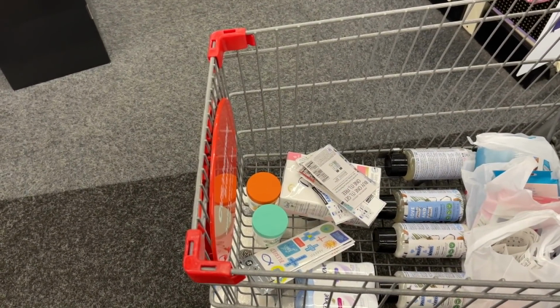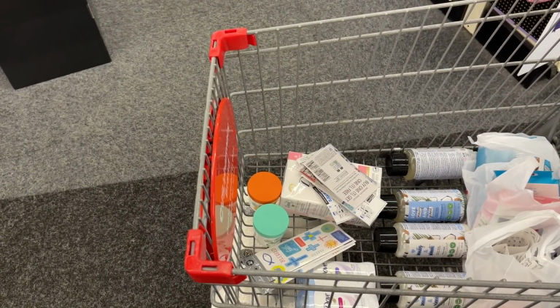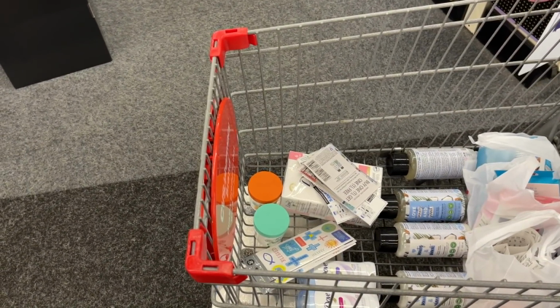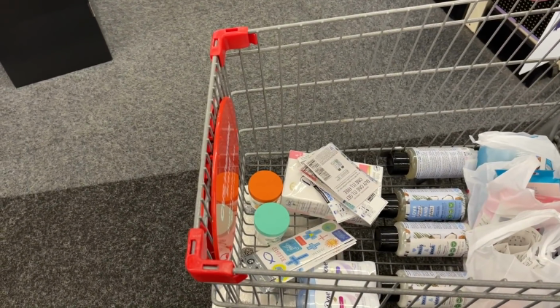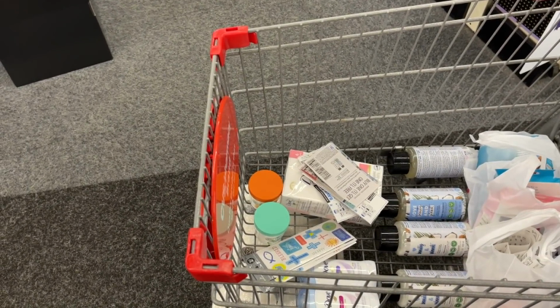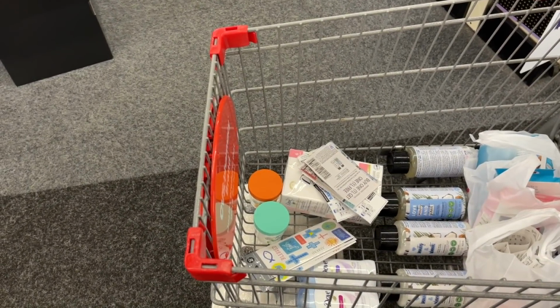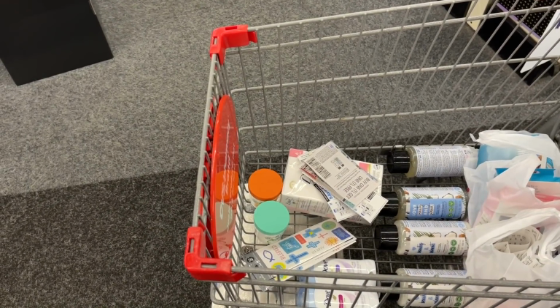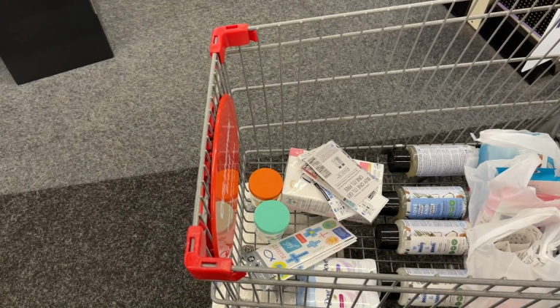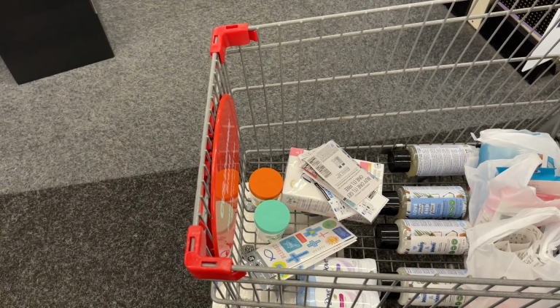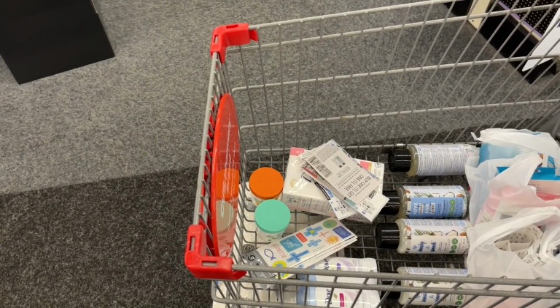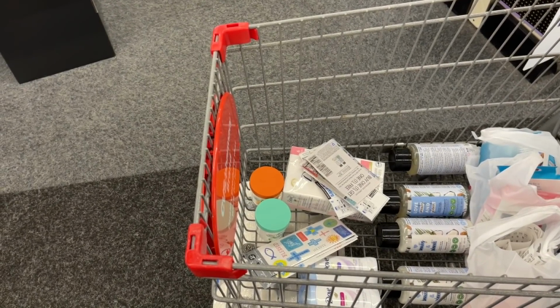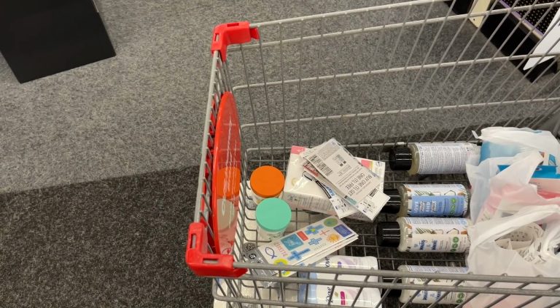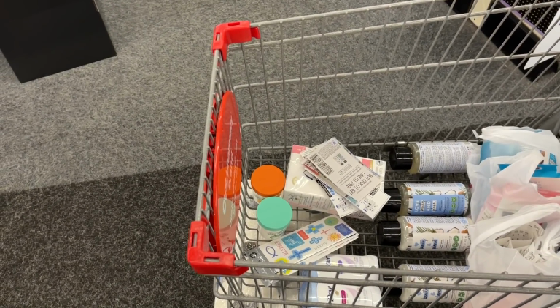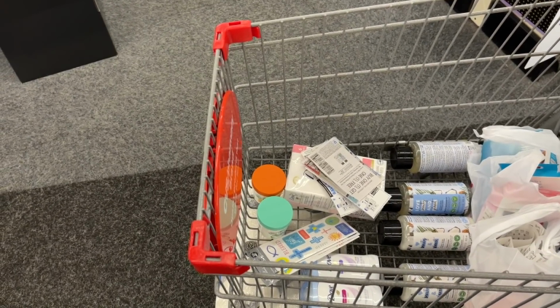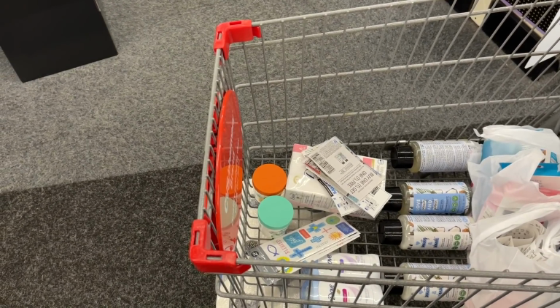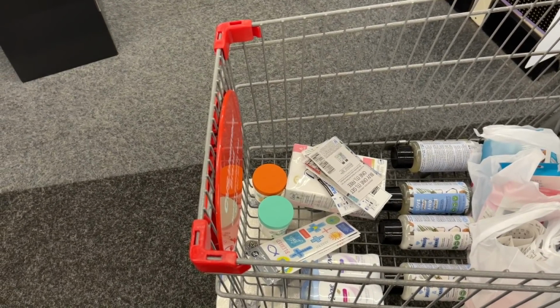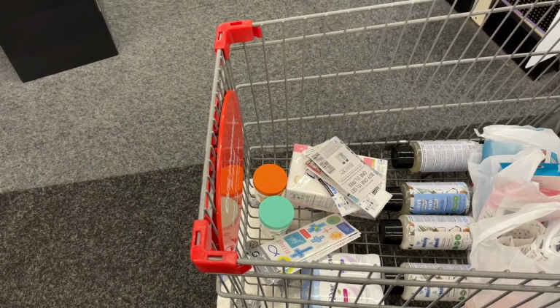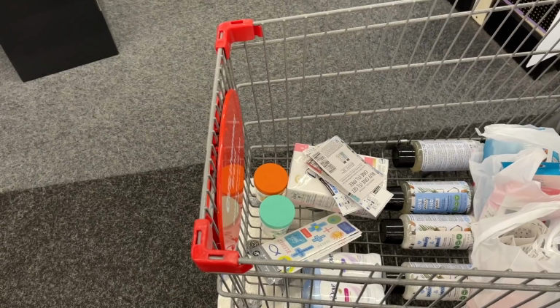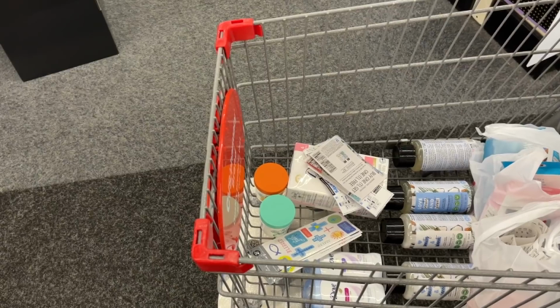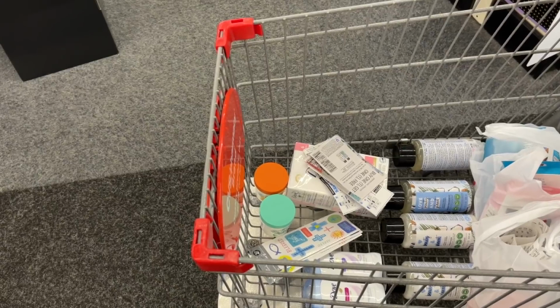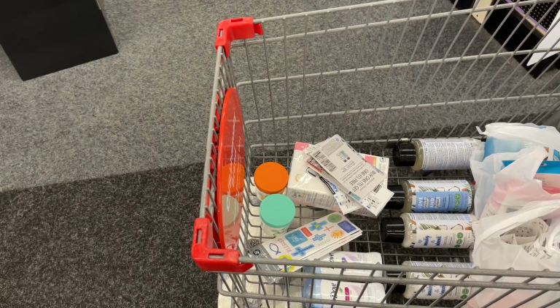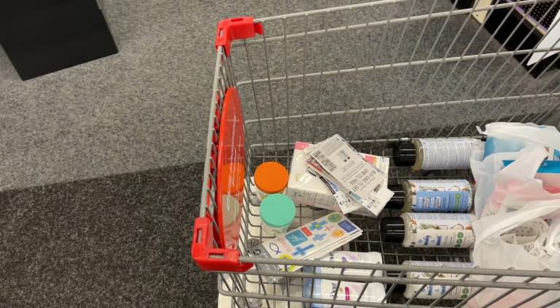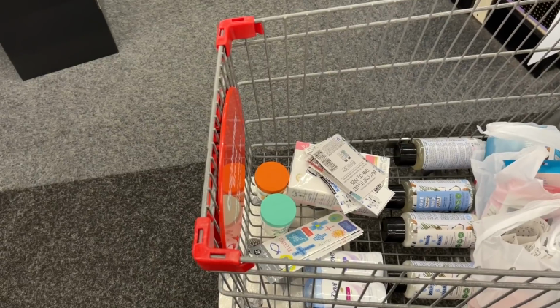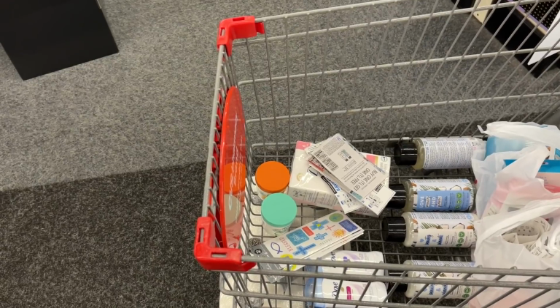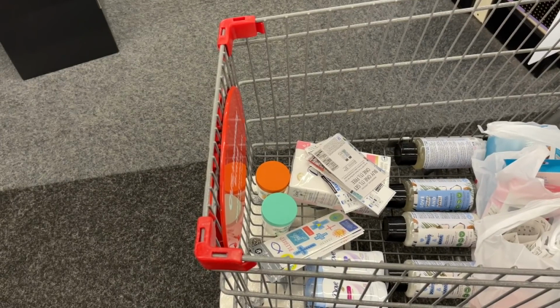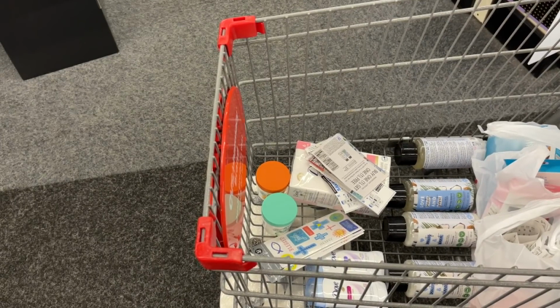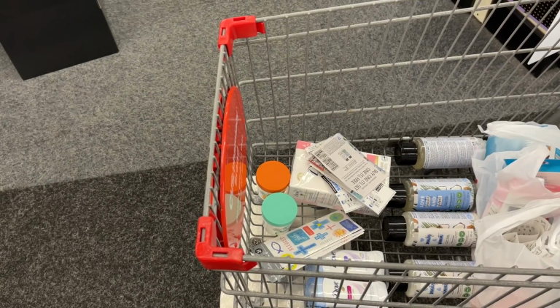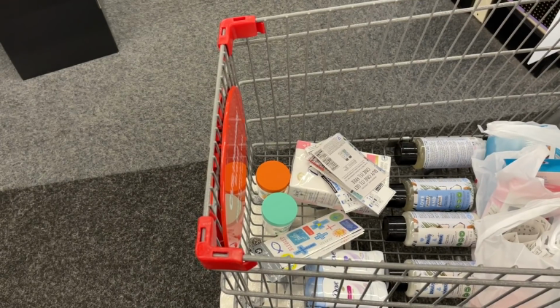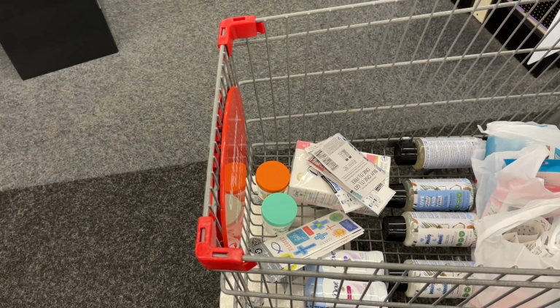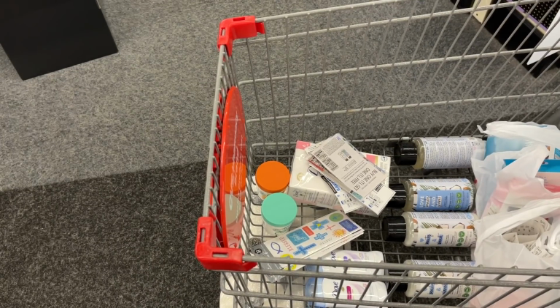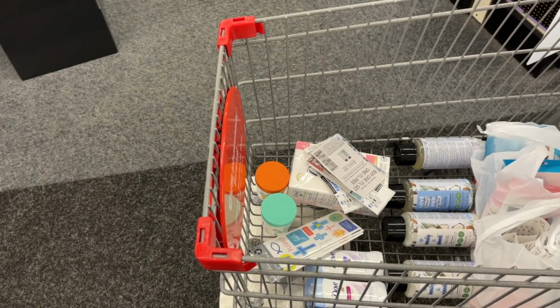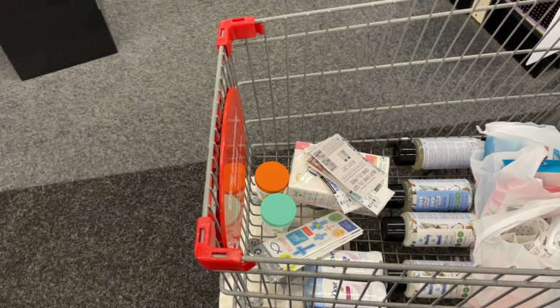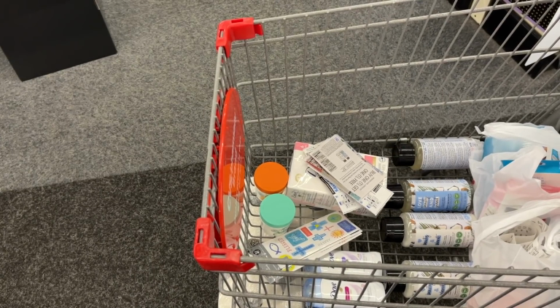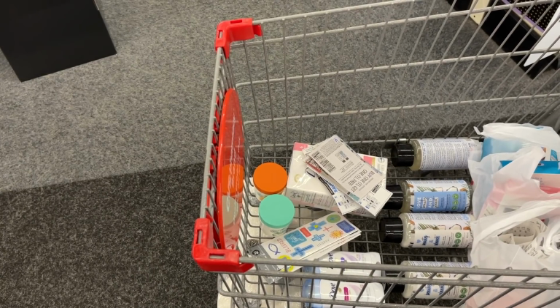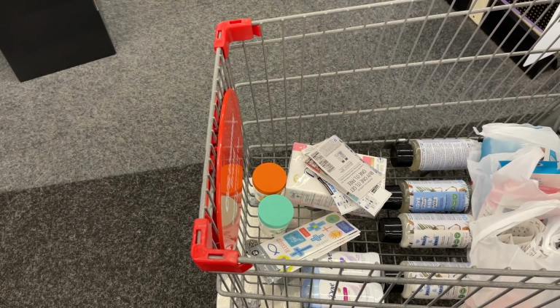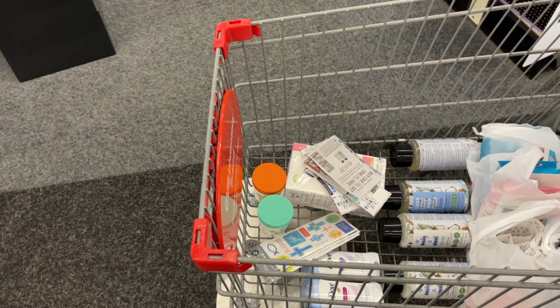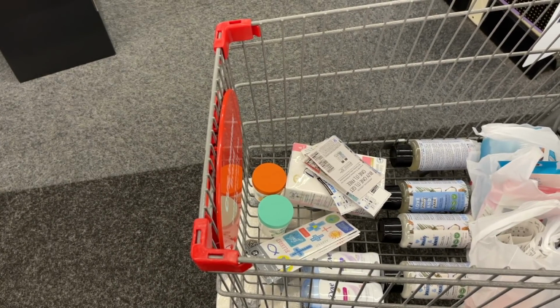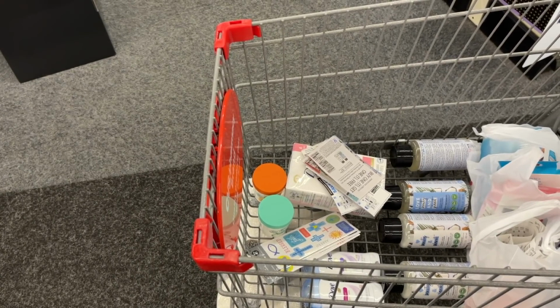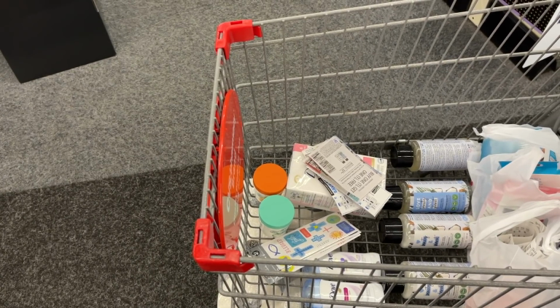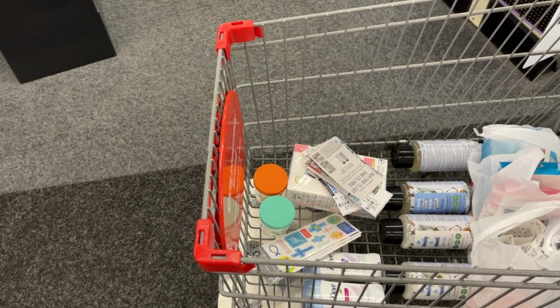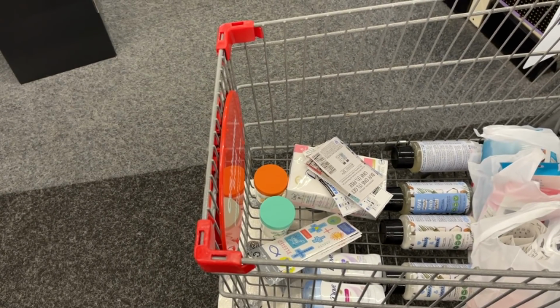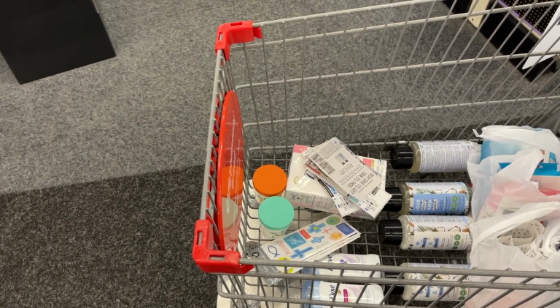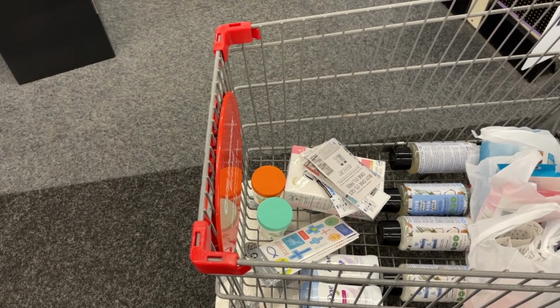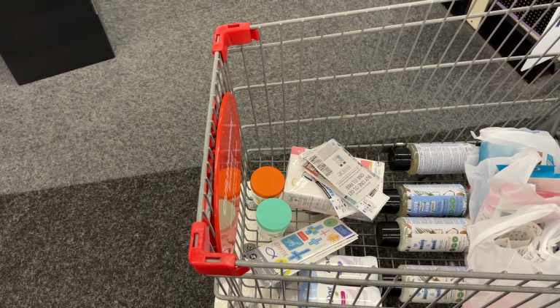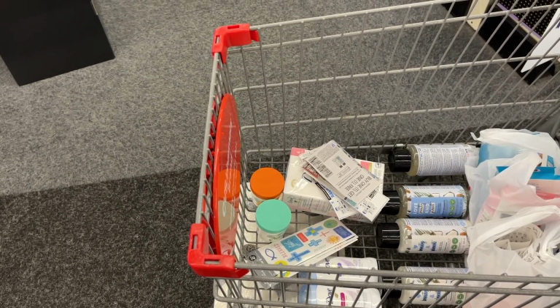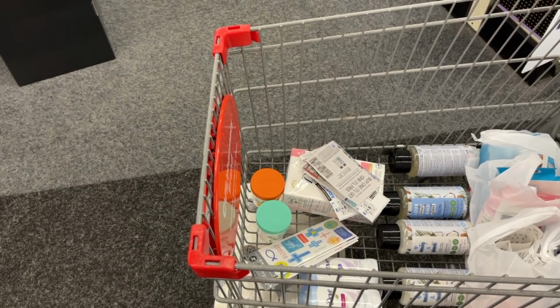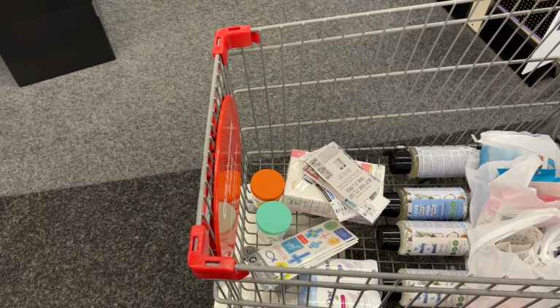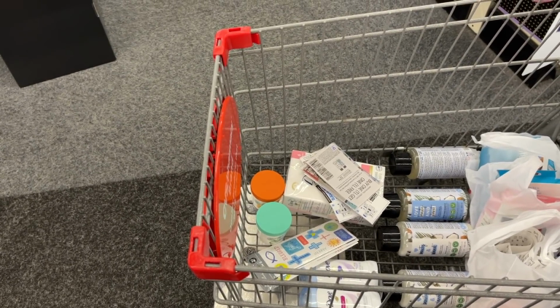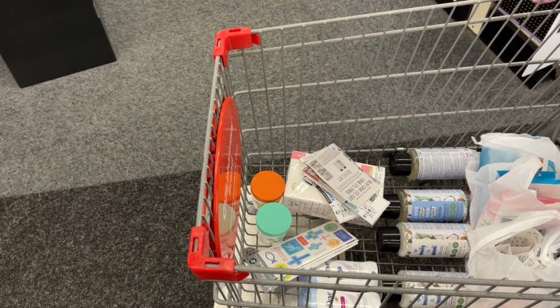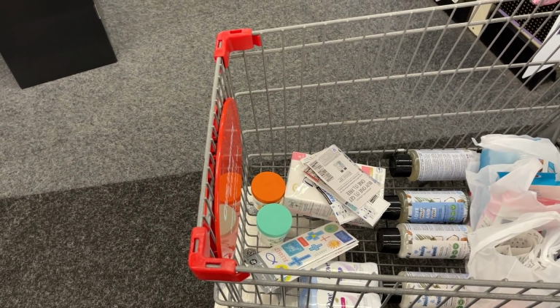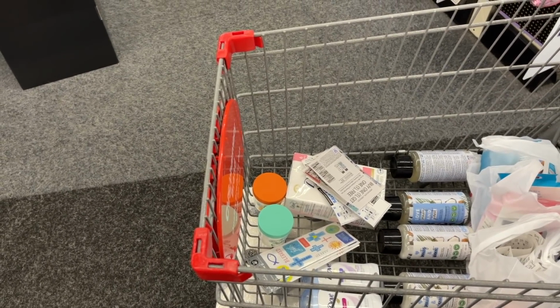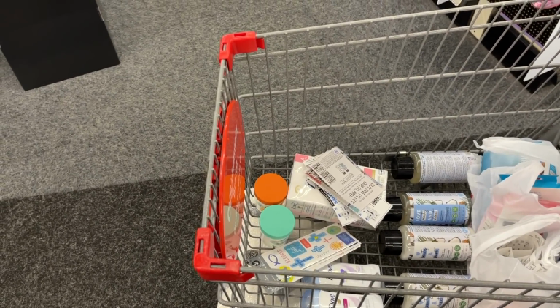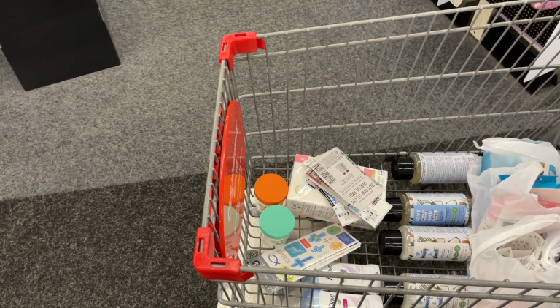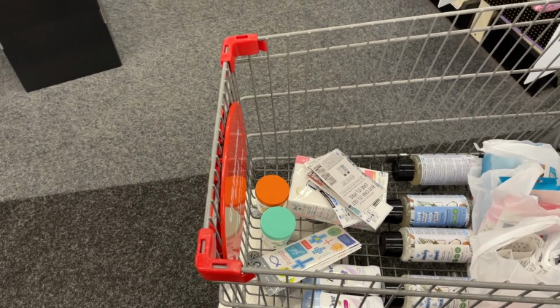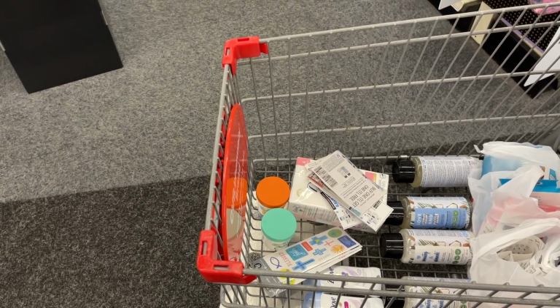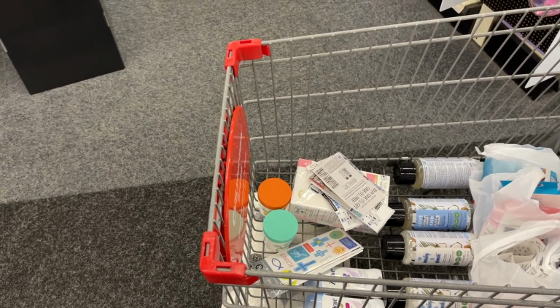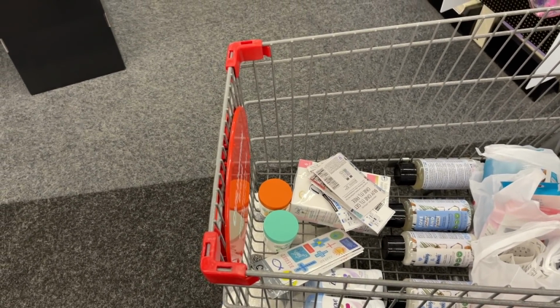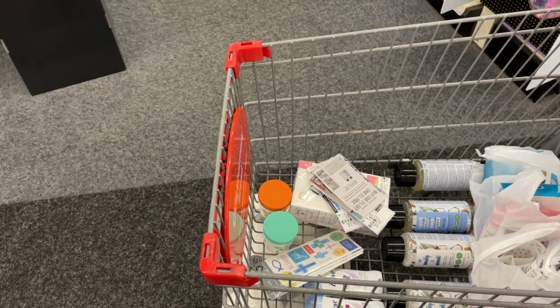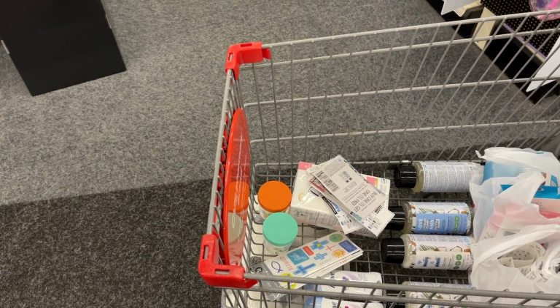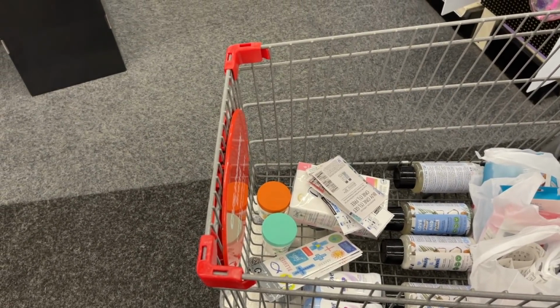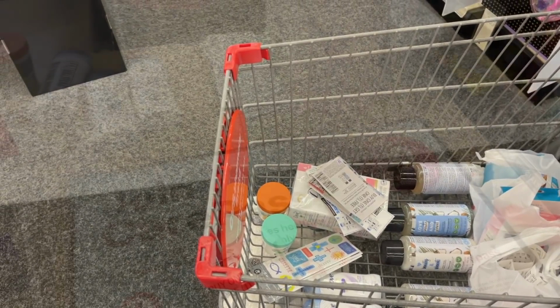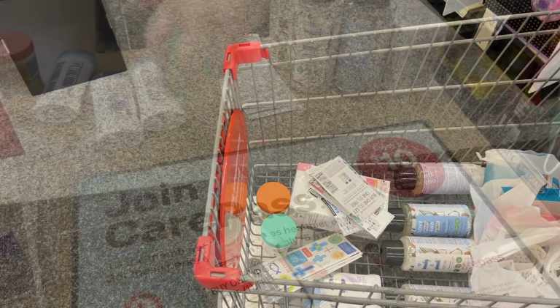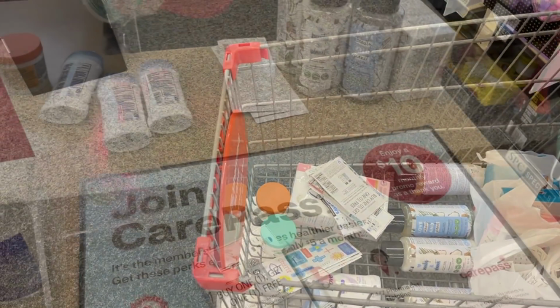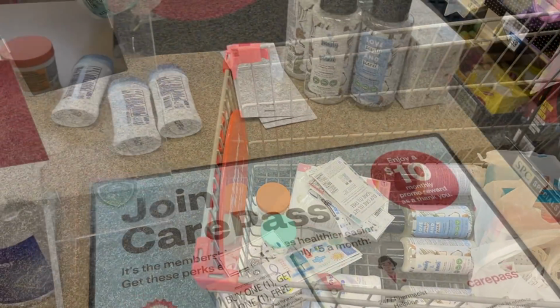I'm going to go up and do my next transaction now — we're going to do the Love Beauty and Planet, the Dove, the Hallmark, and the Garnier Fructis. Let's see how this deal goes.